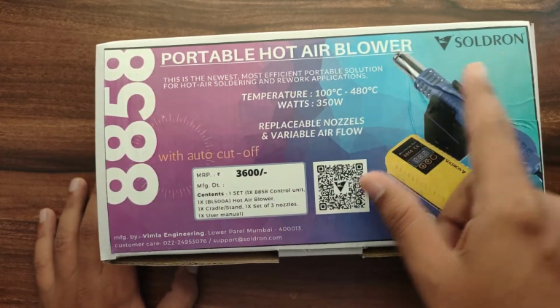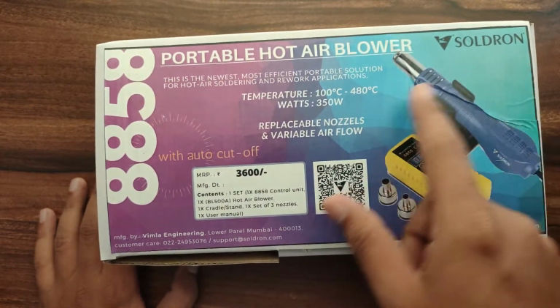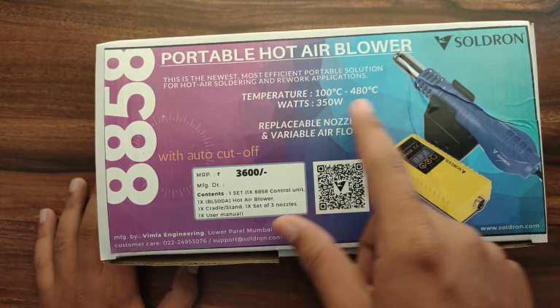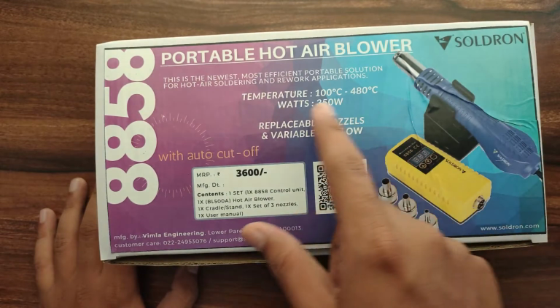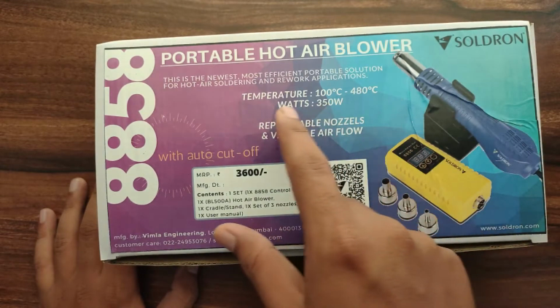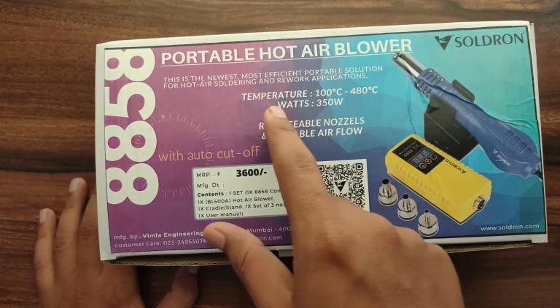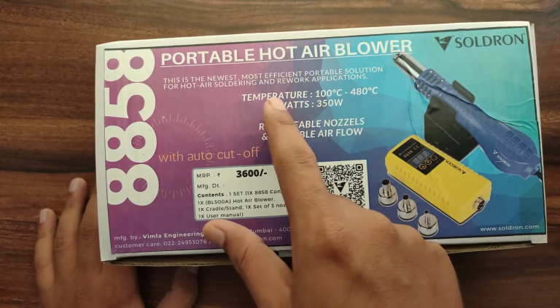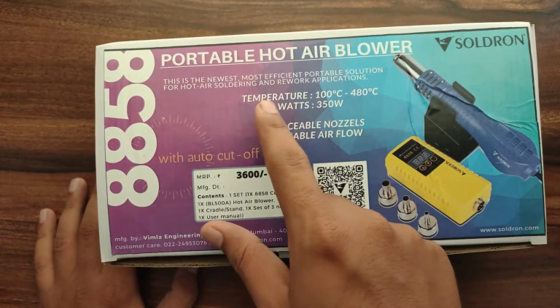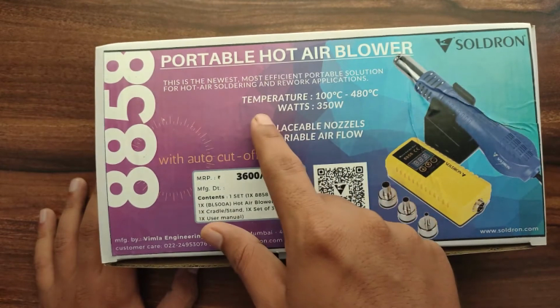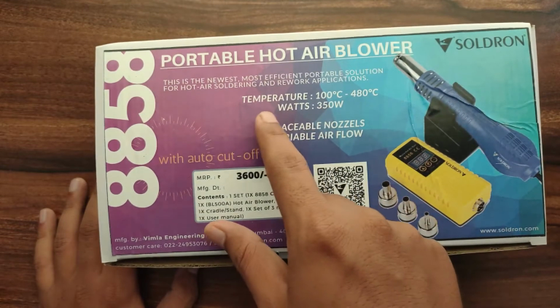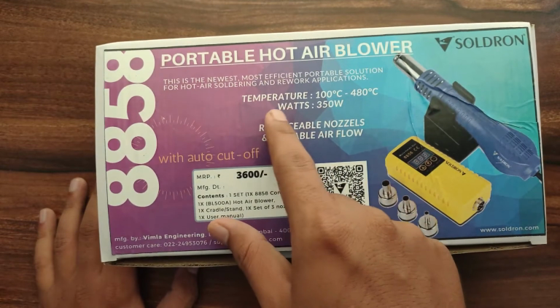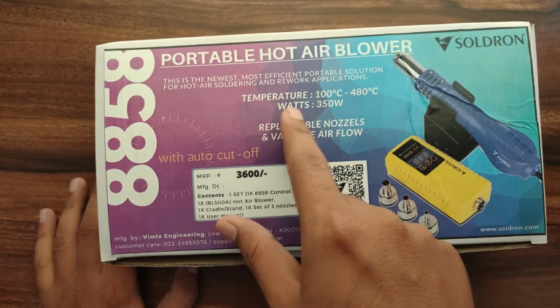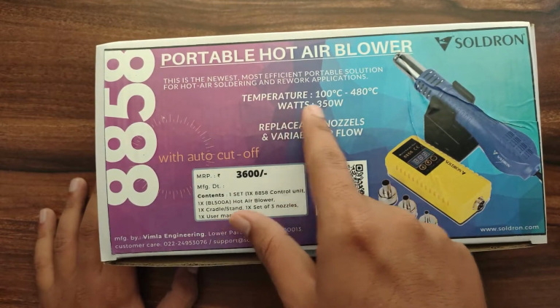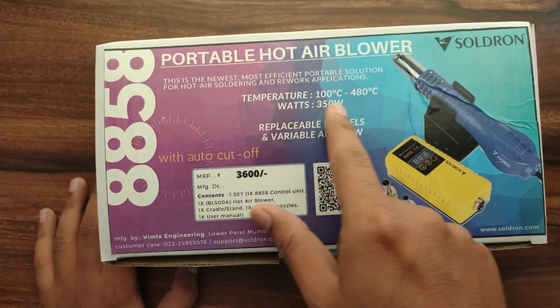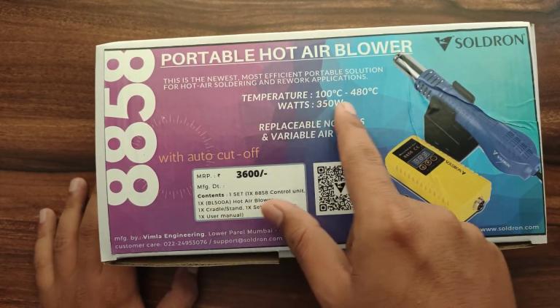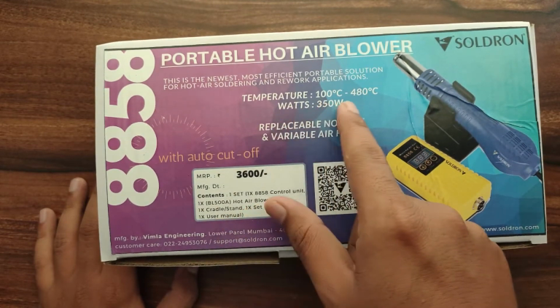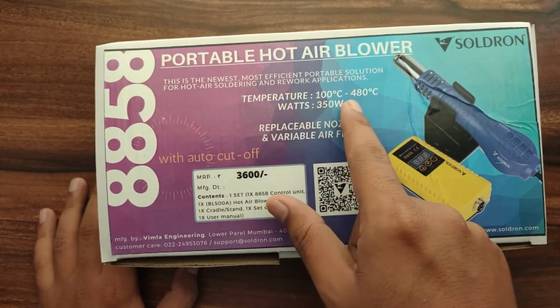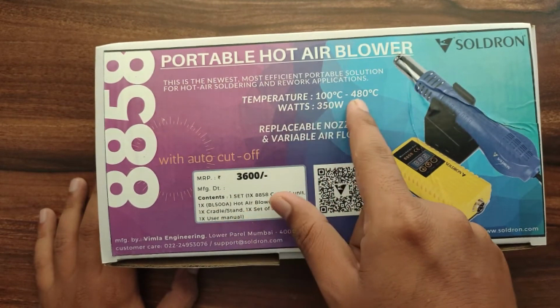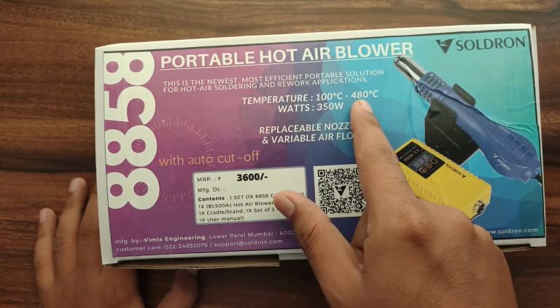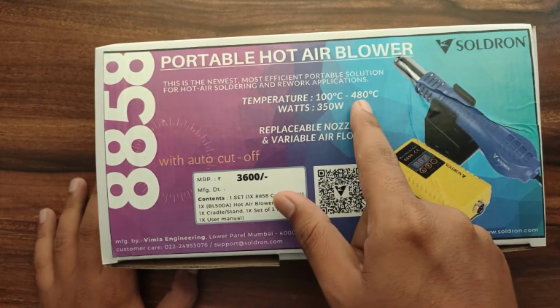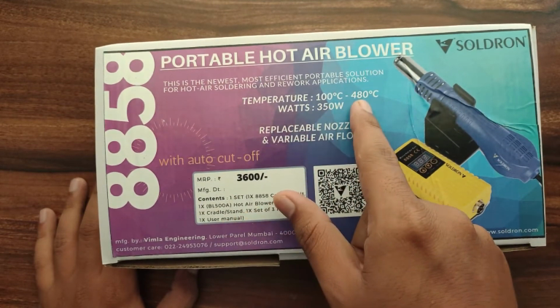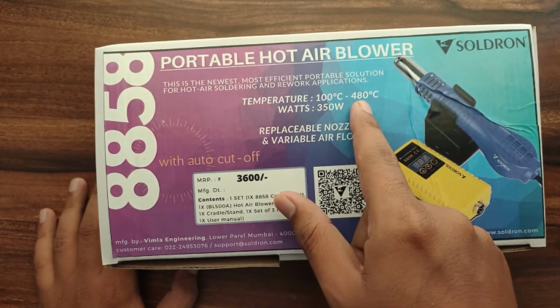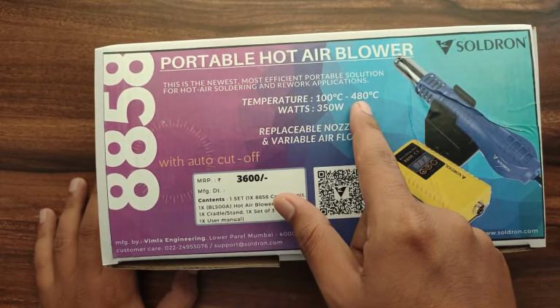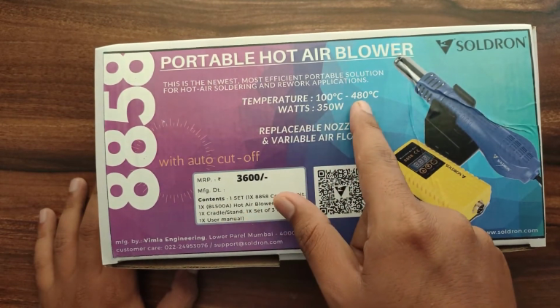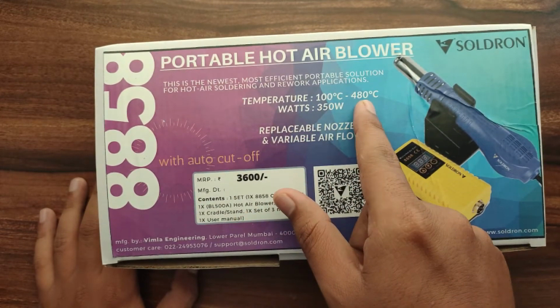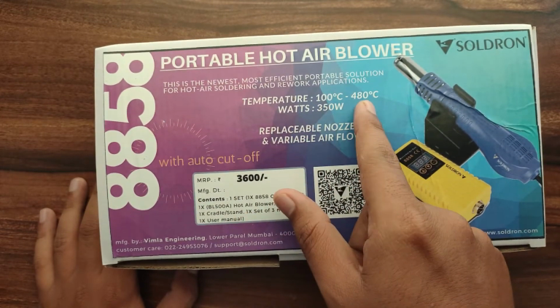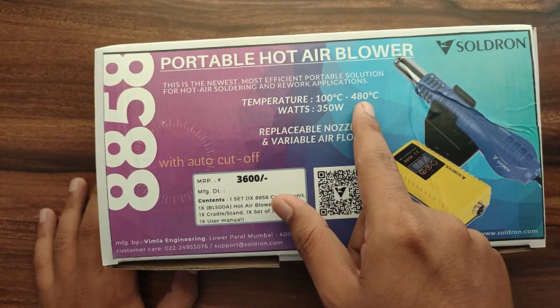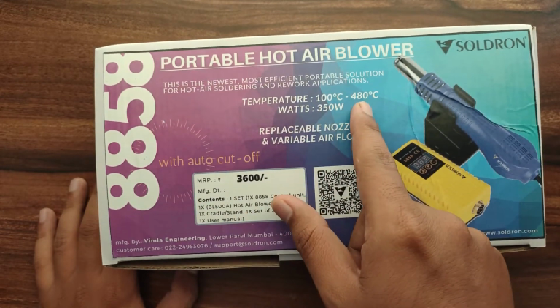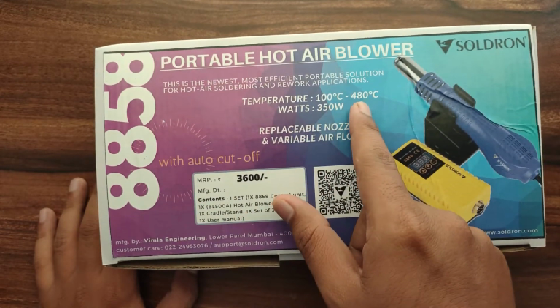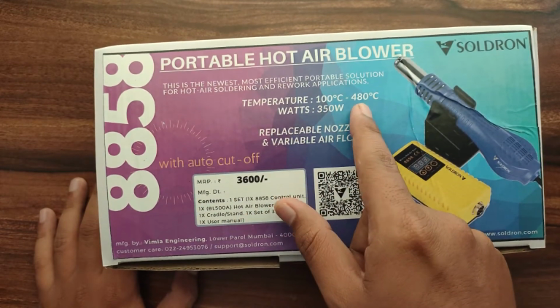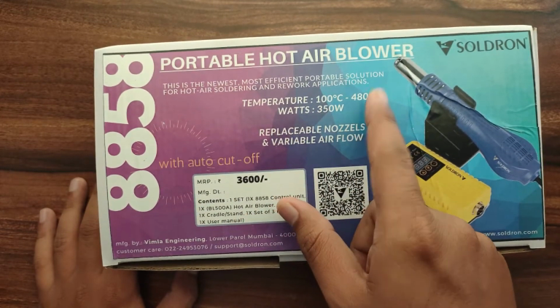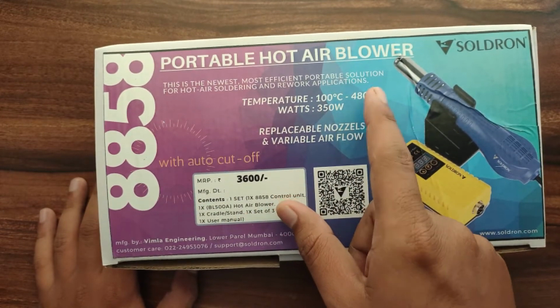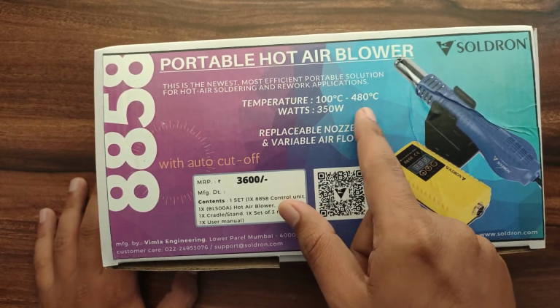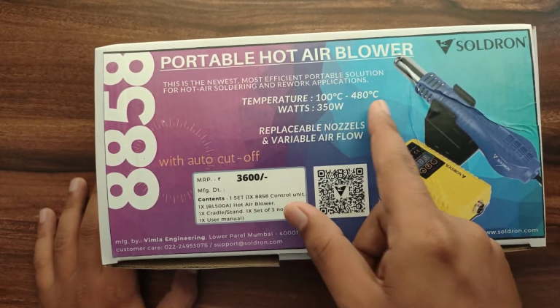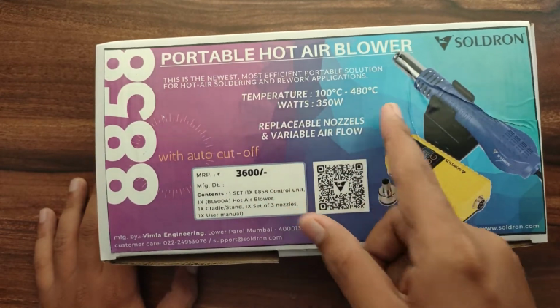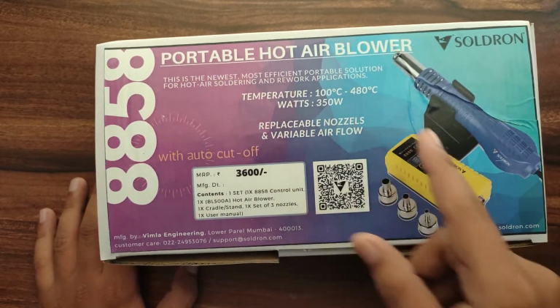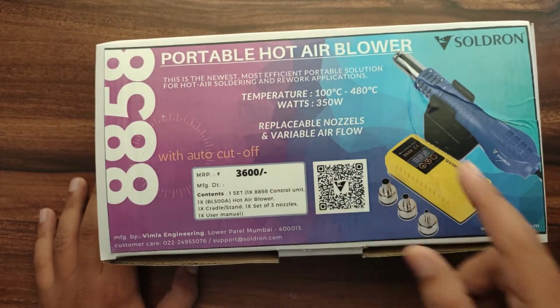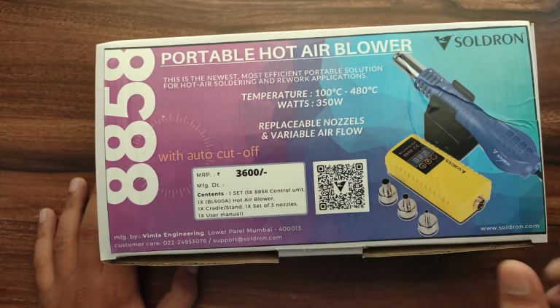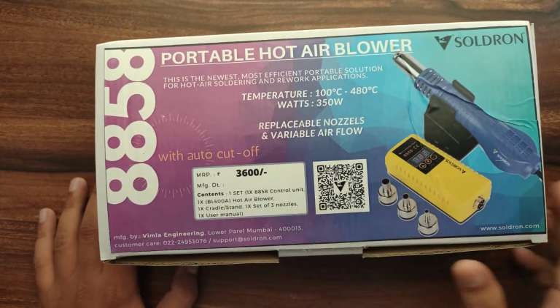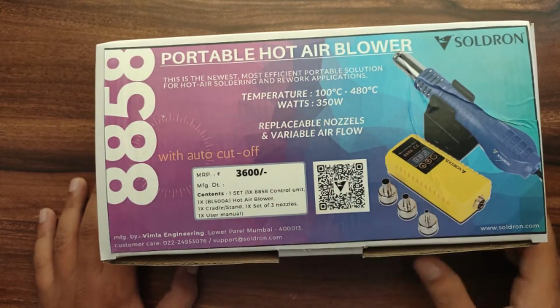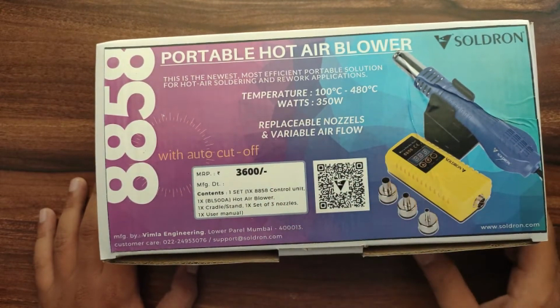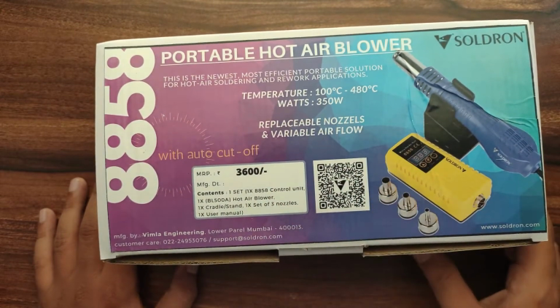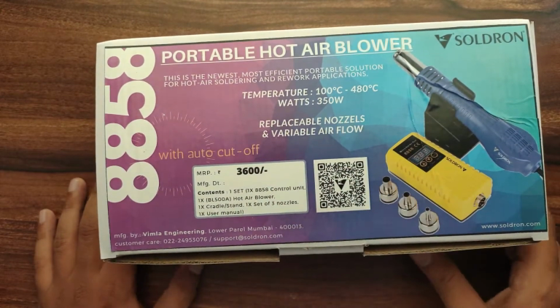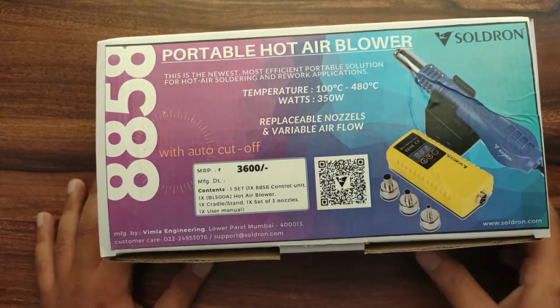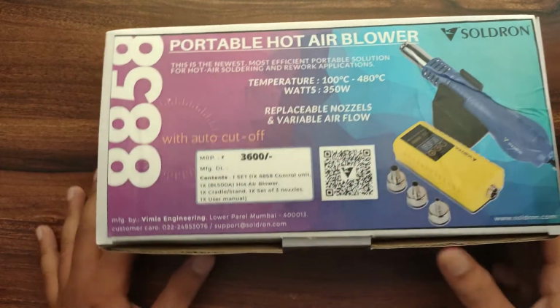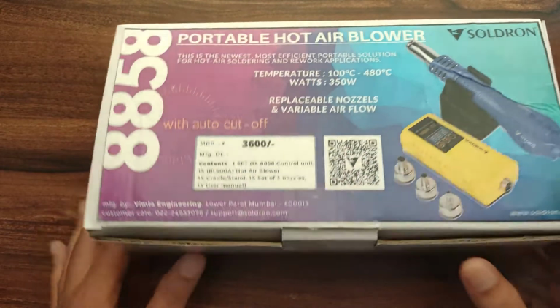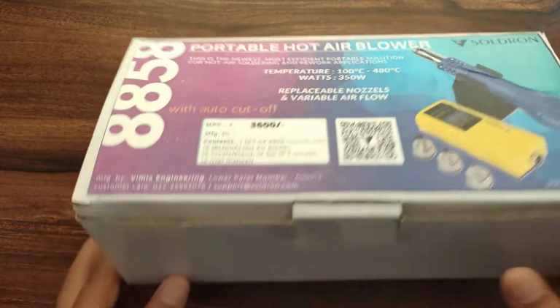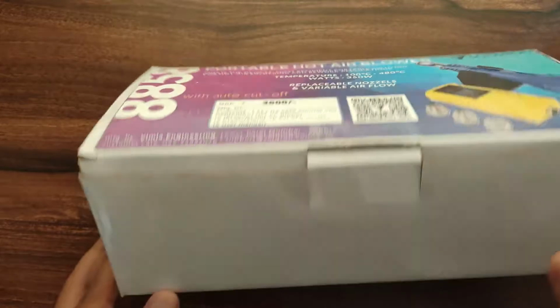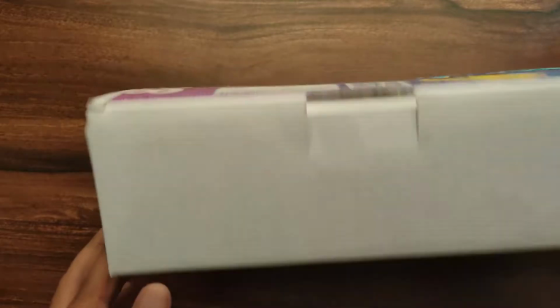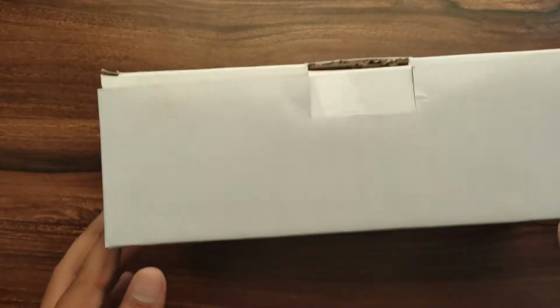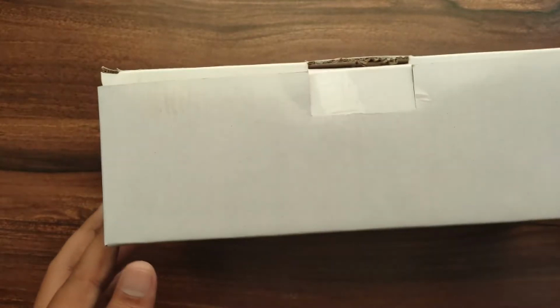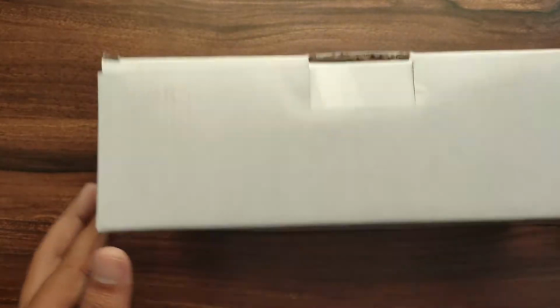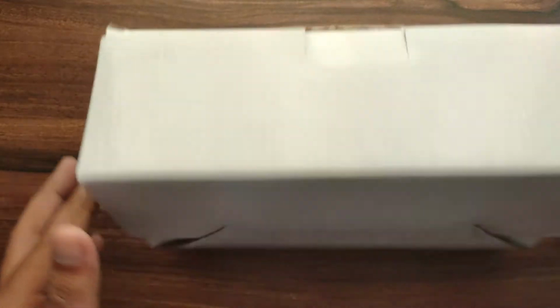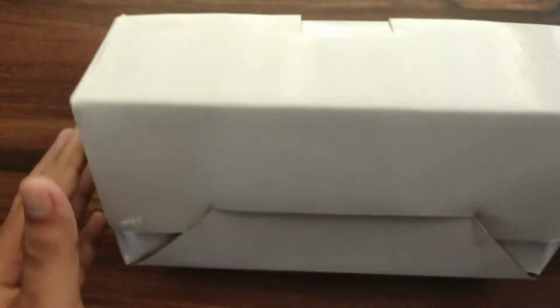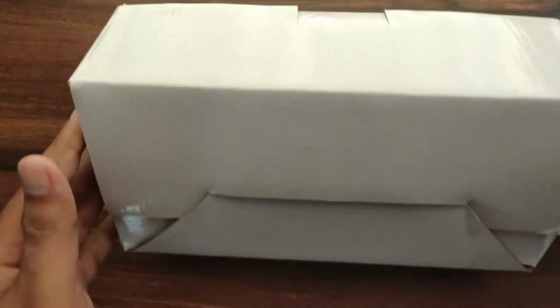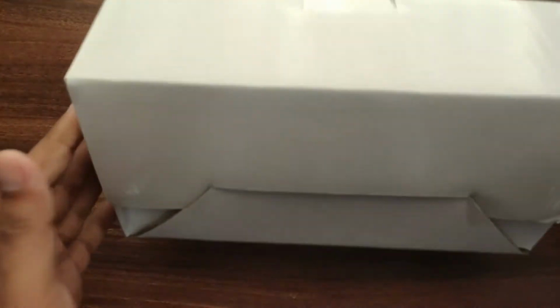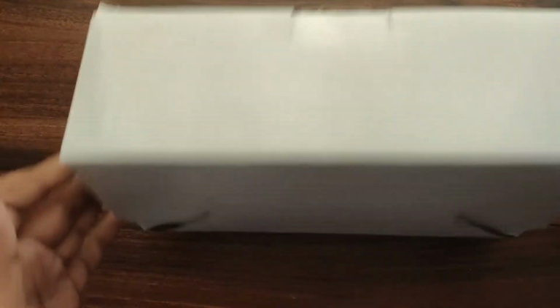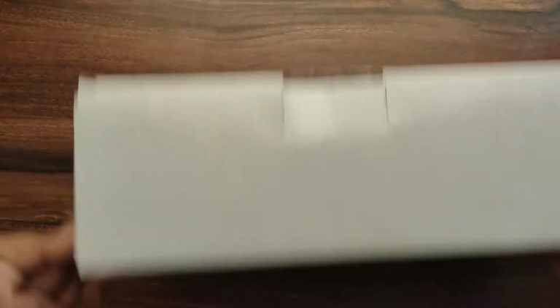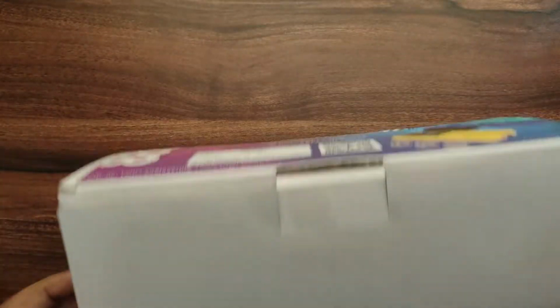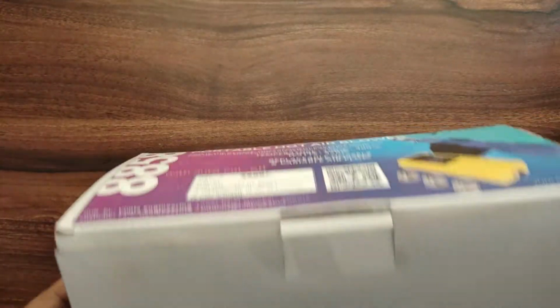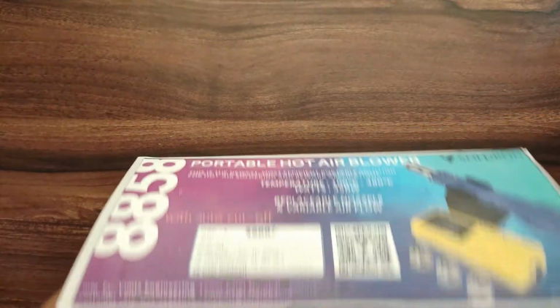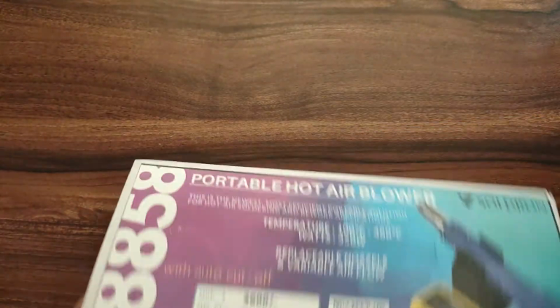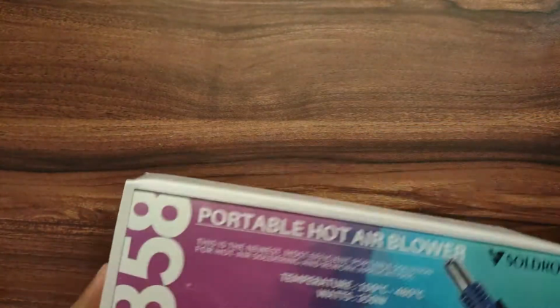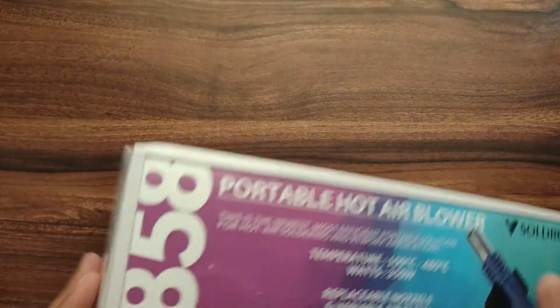The temperature range for this blower is 100 degree centigrade to 480 degree centigrade, and the power consumption is 350 watt.